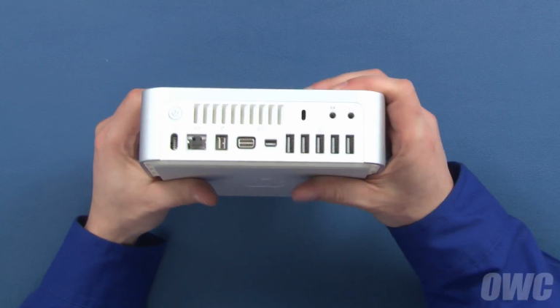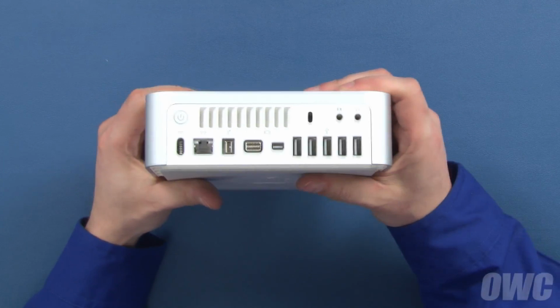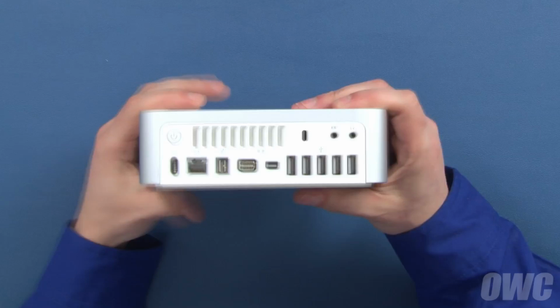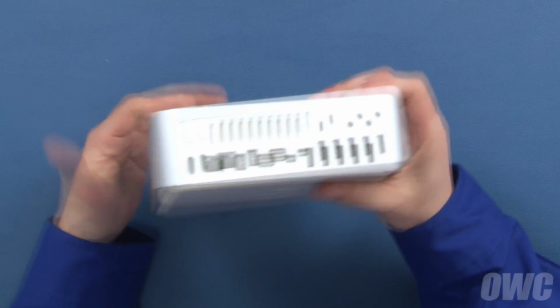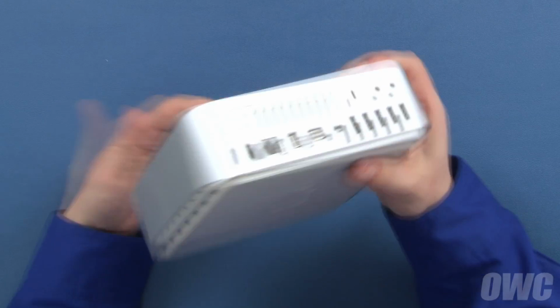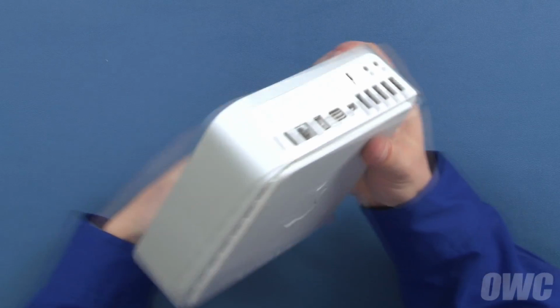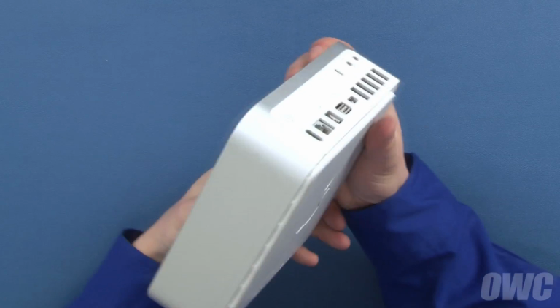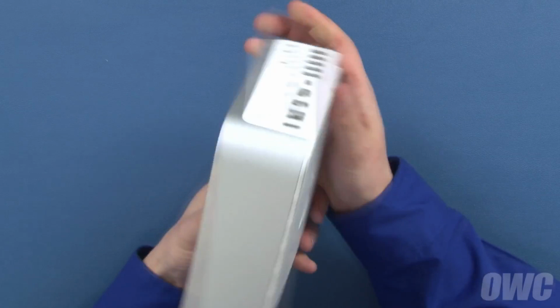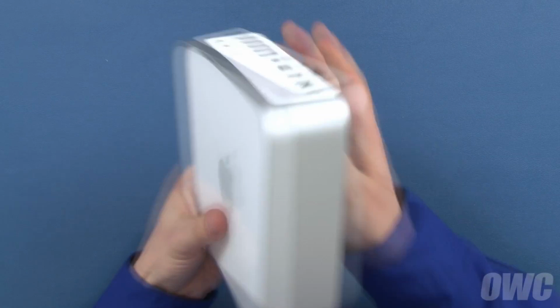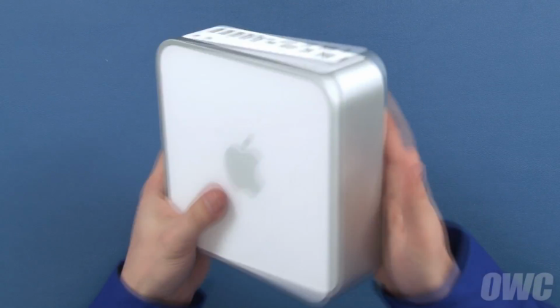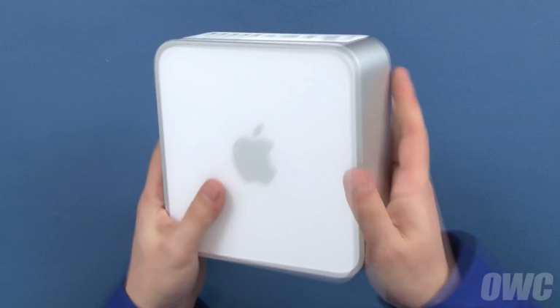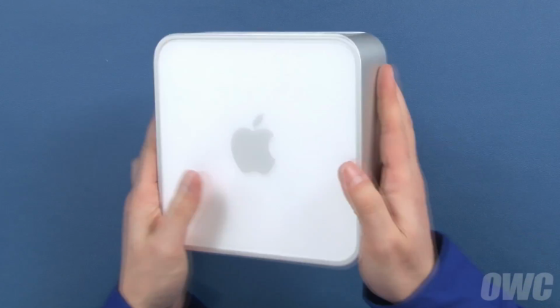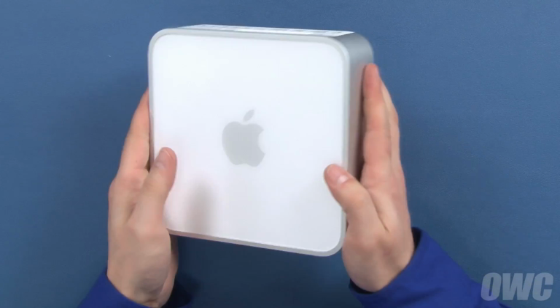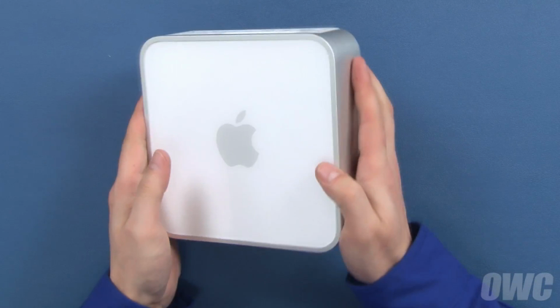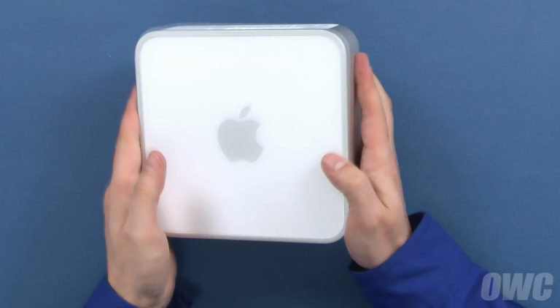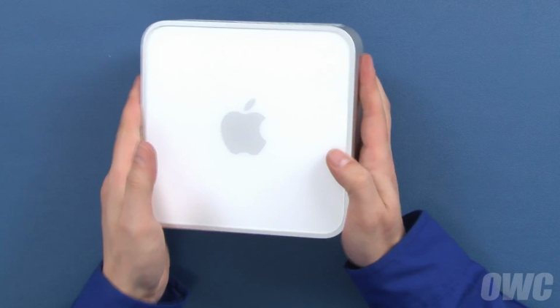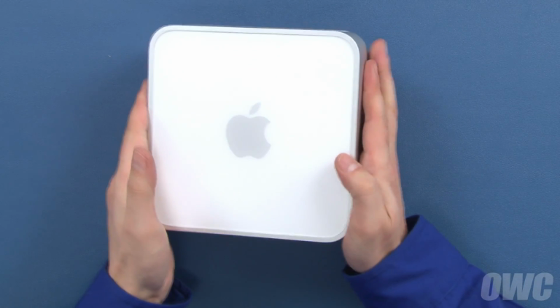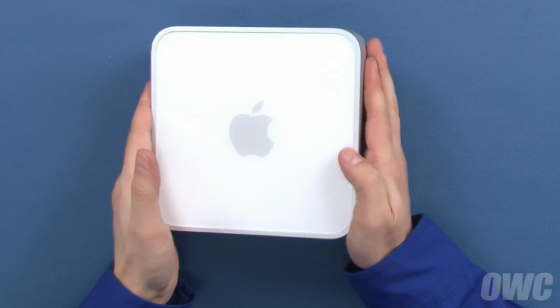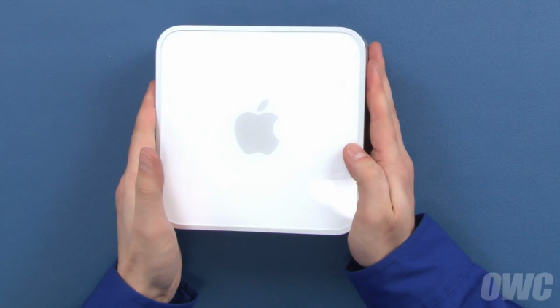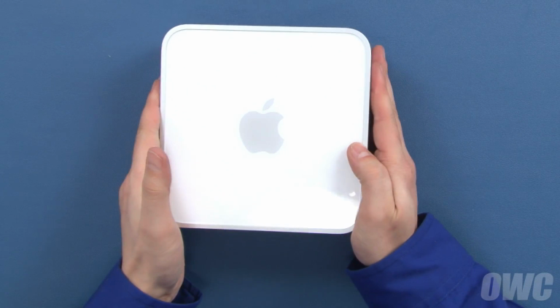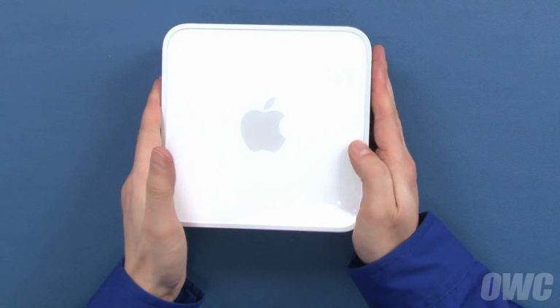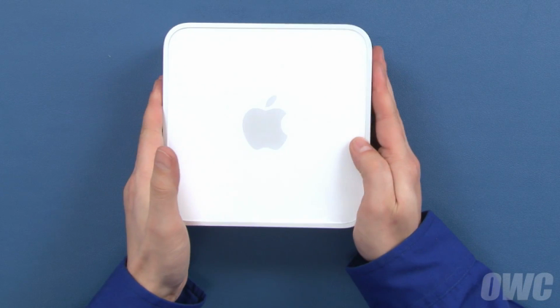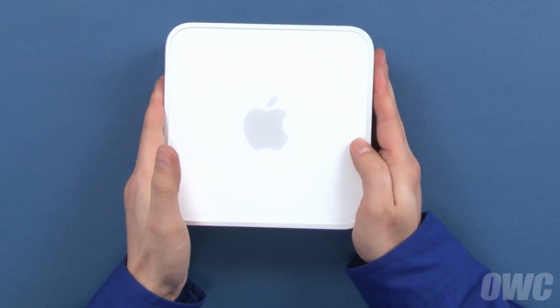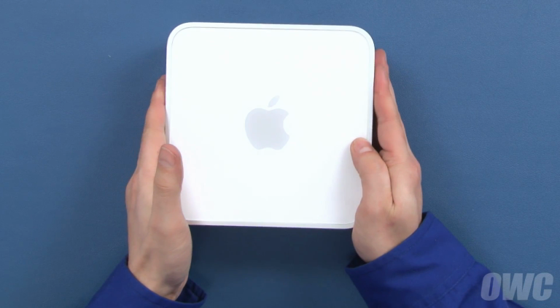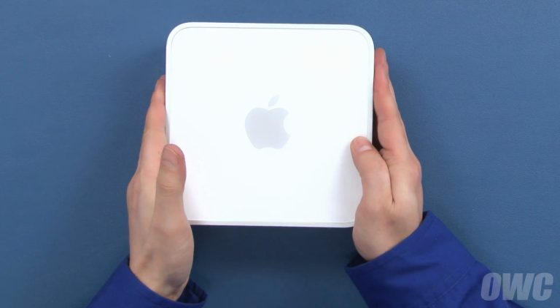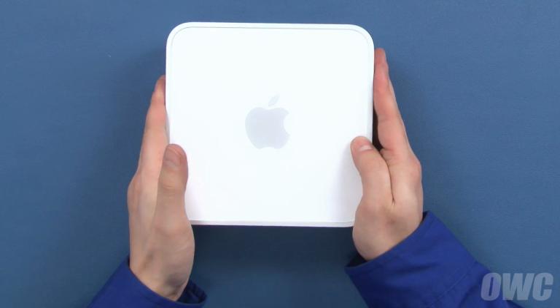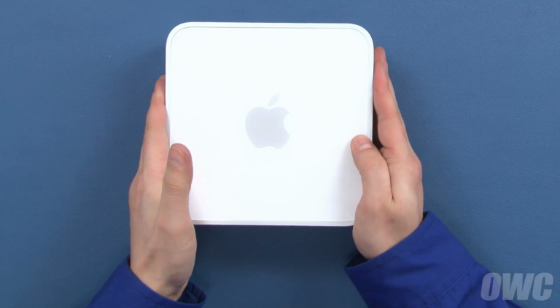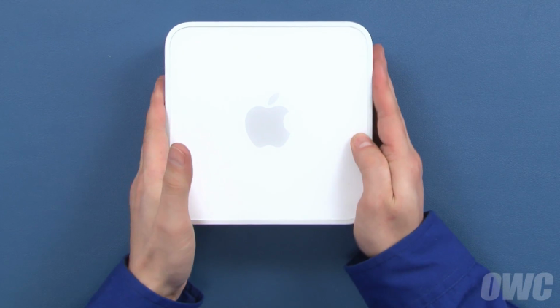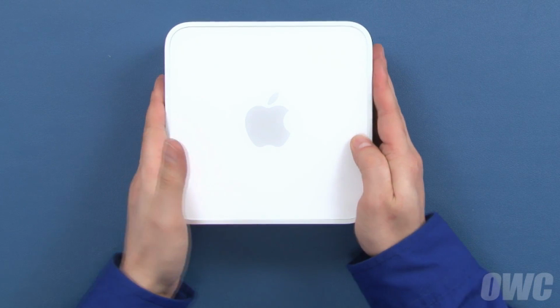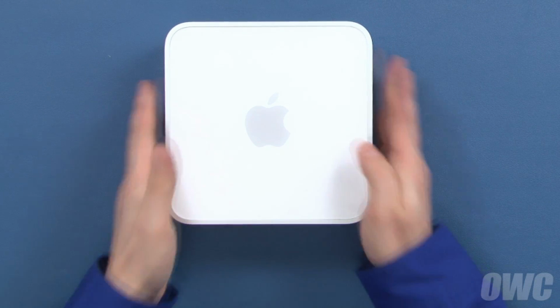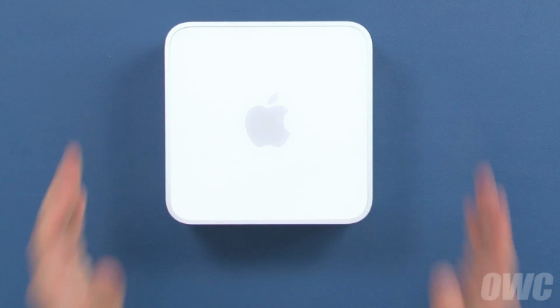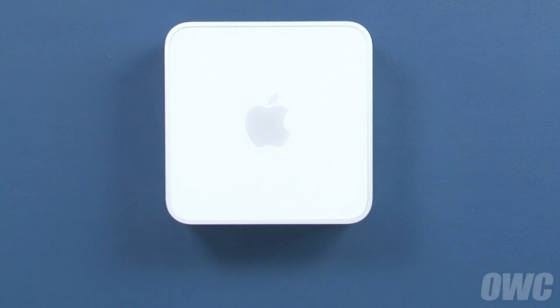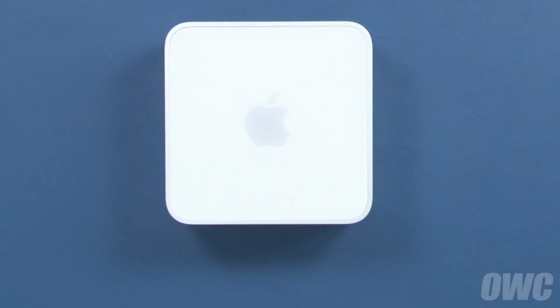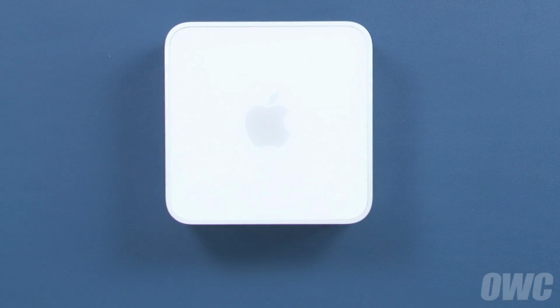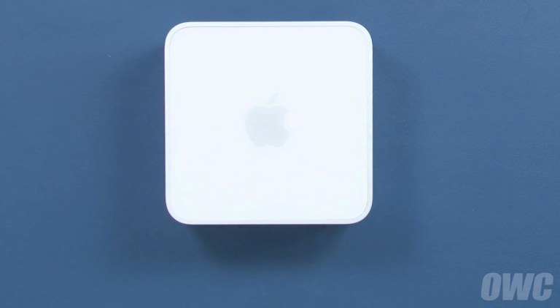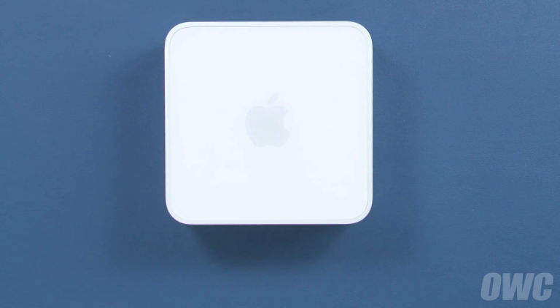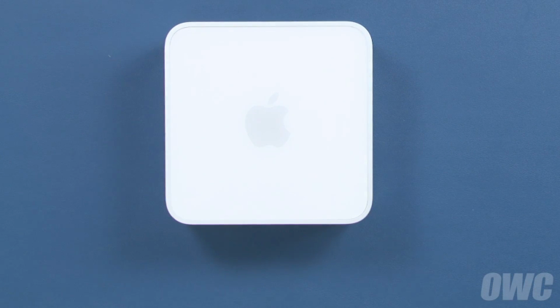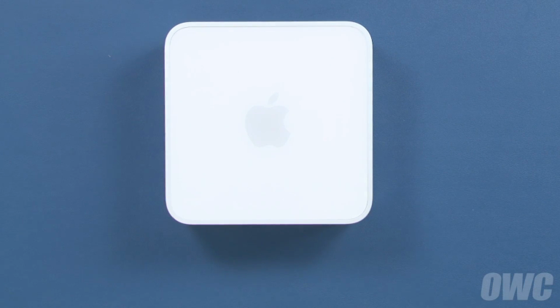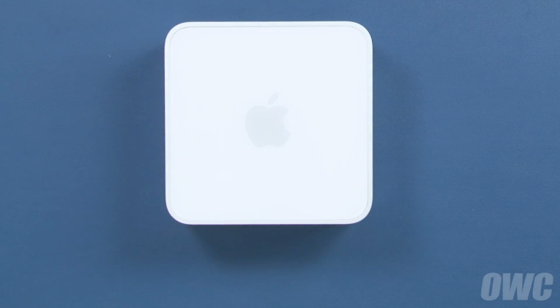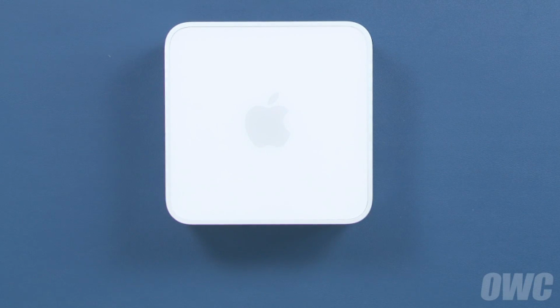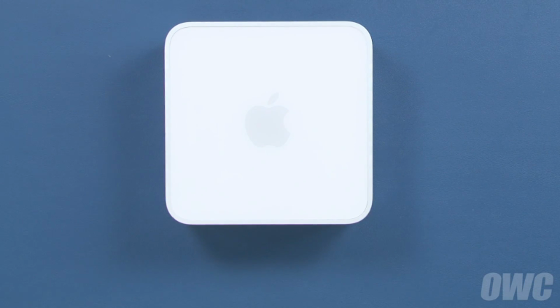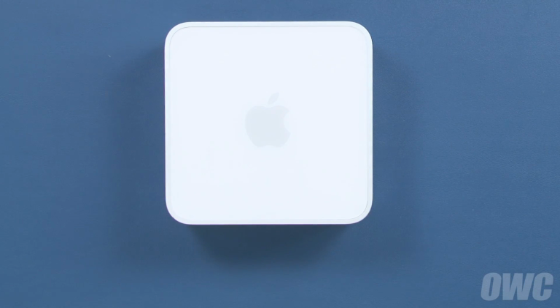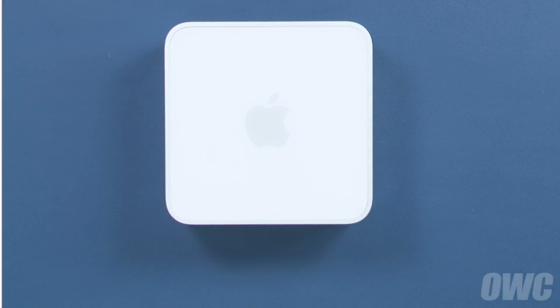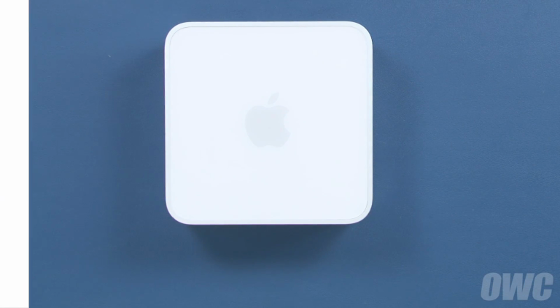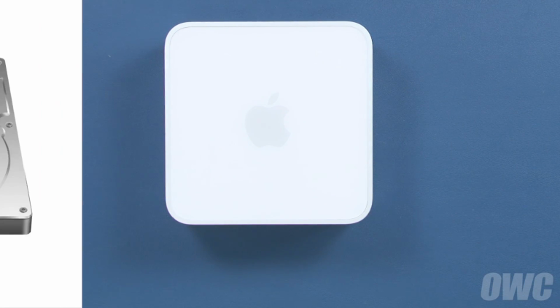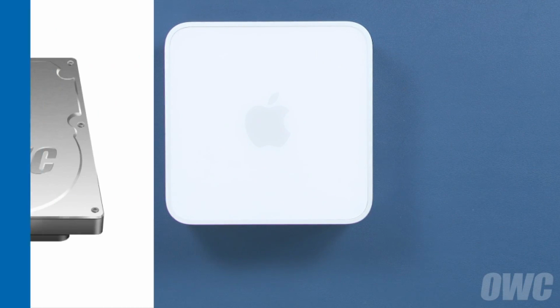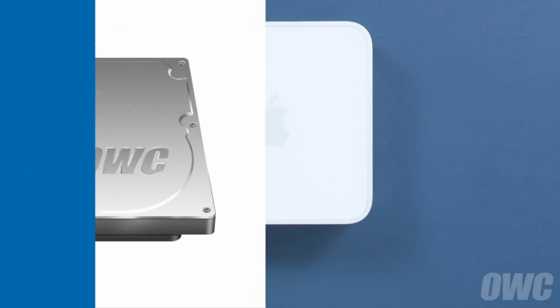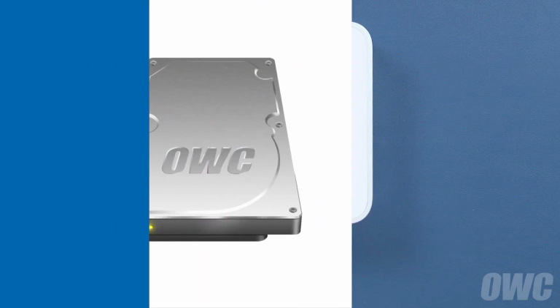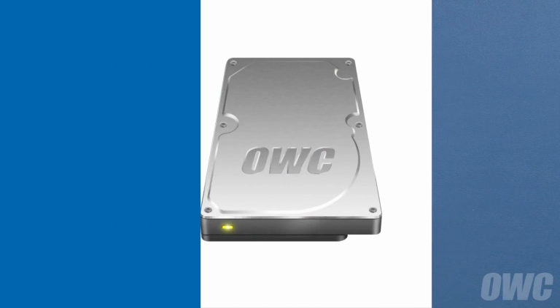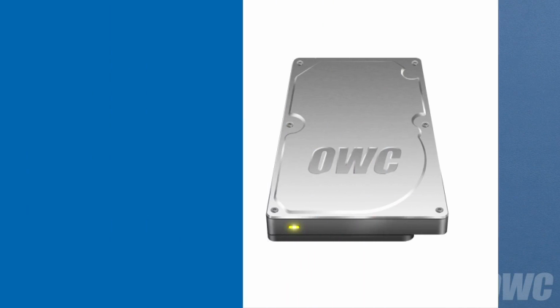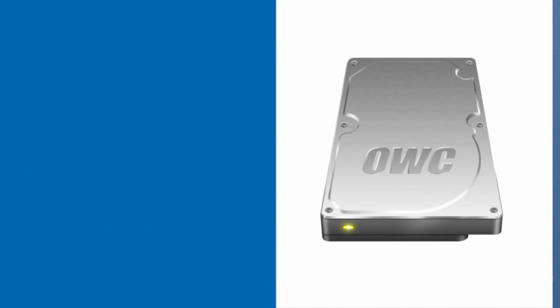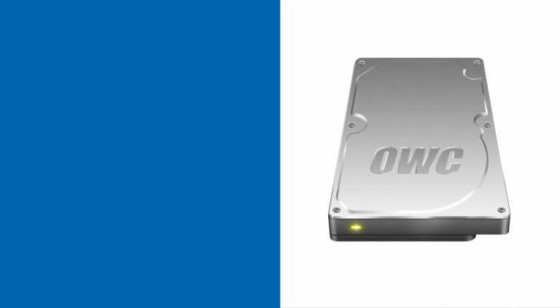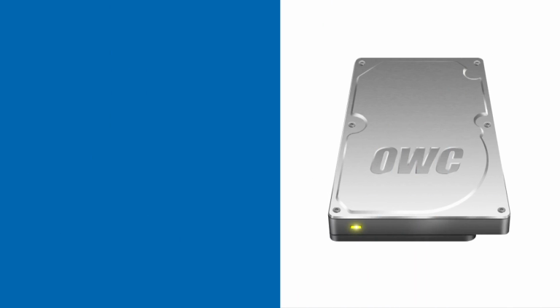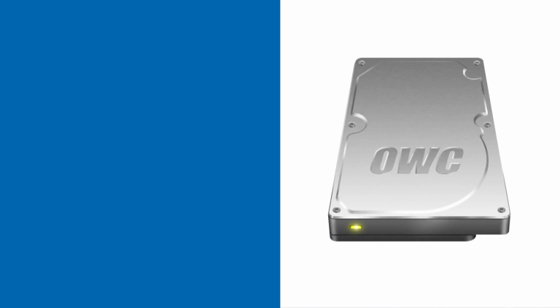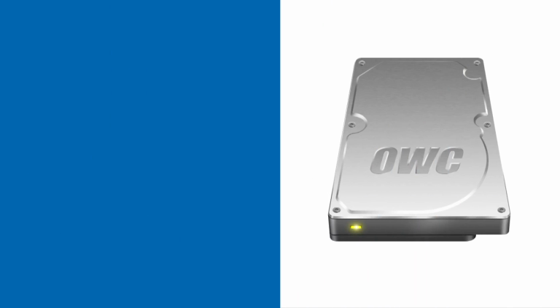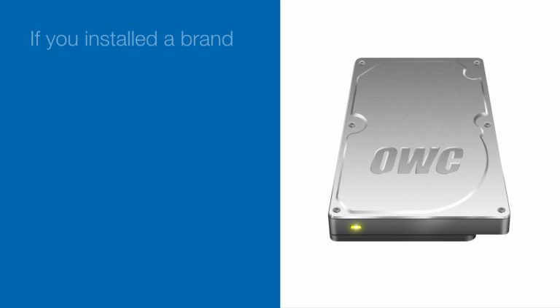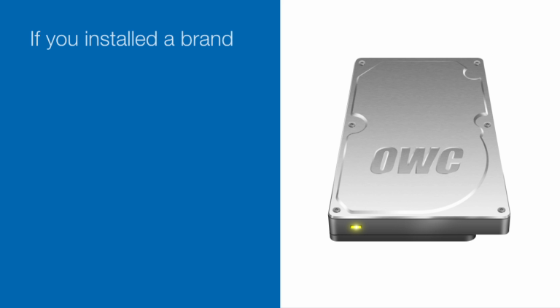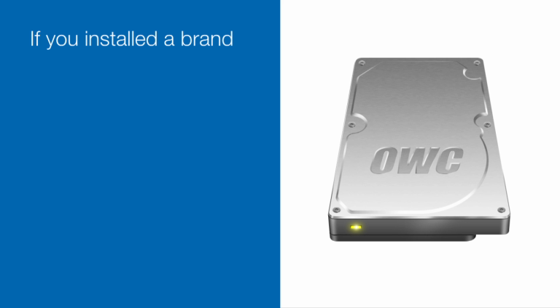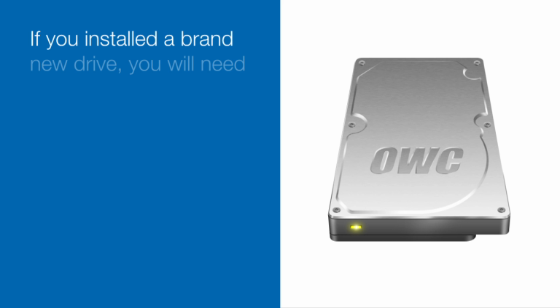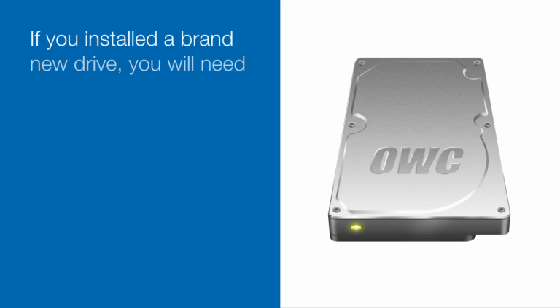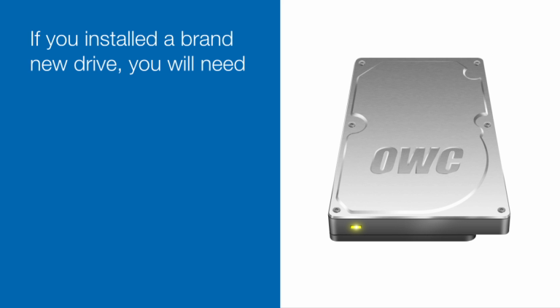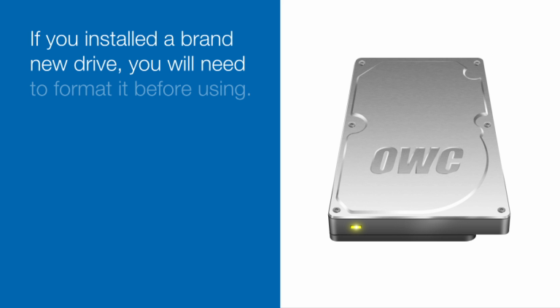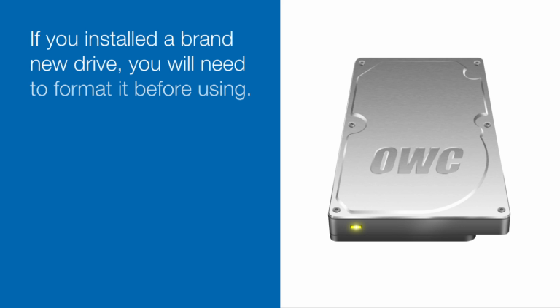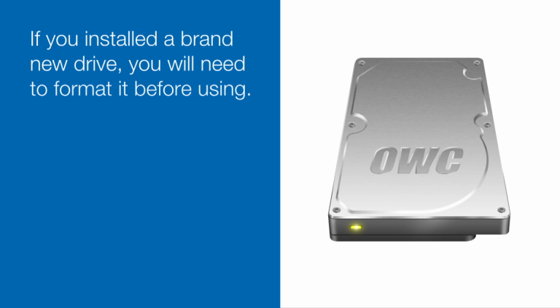You may now flip your Mini back over, plug it back in, and turn it on. Thanks very much. Stay tuned.